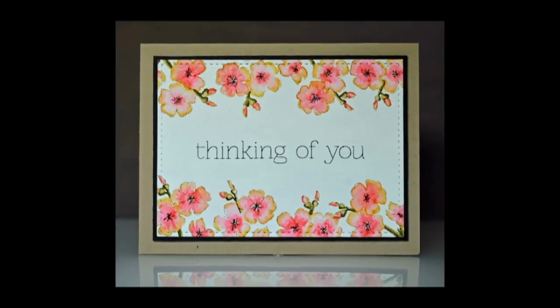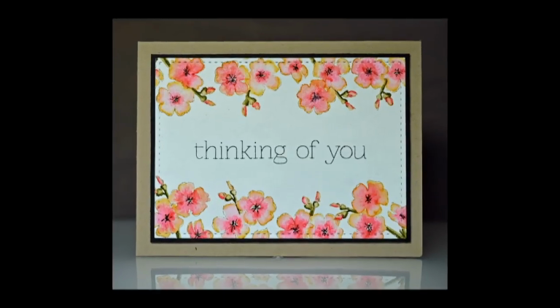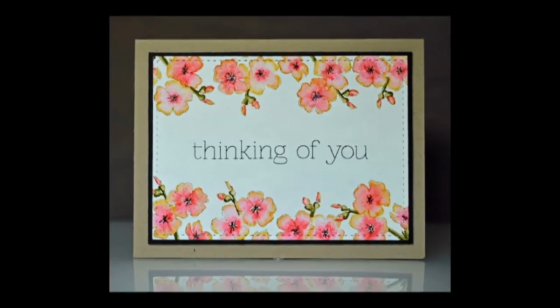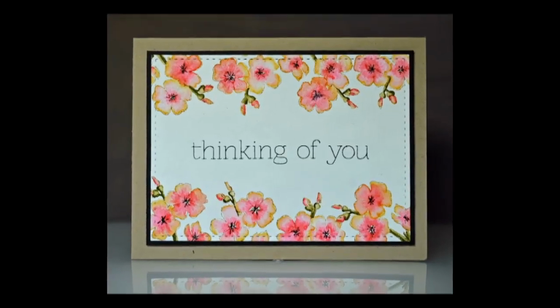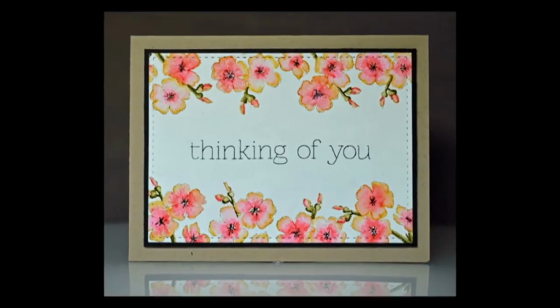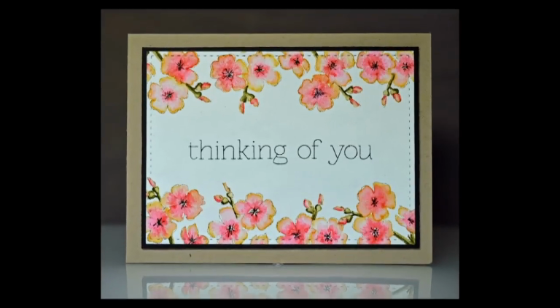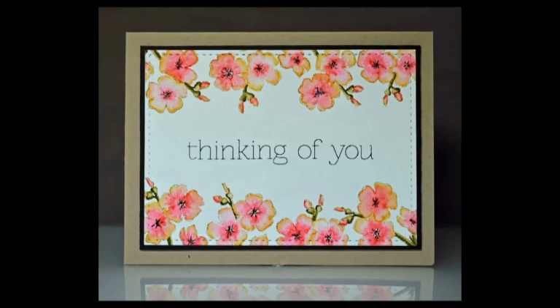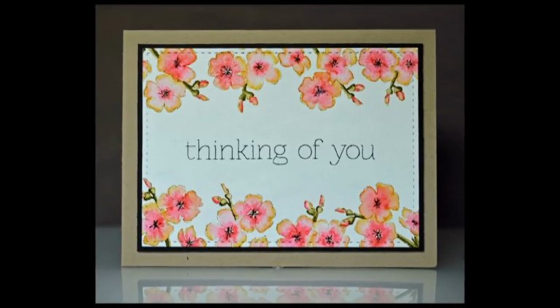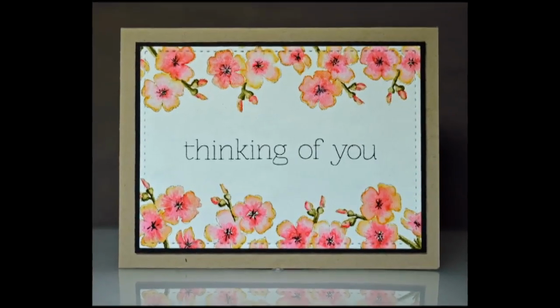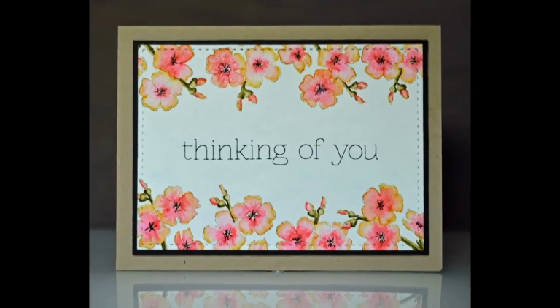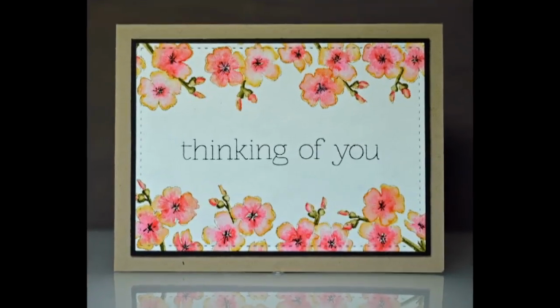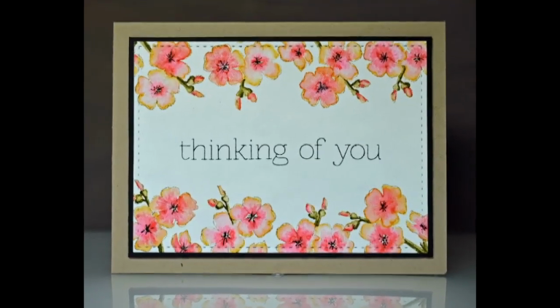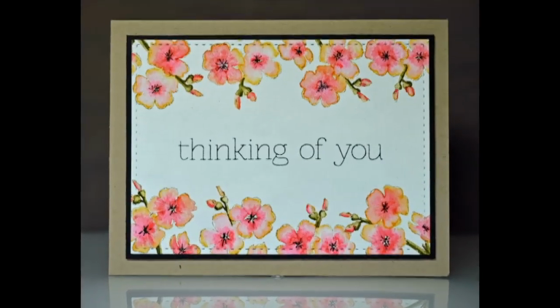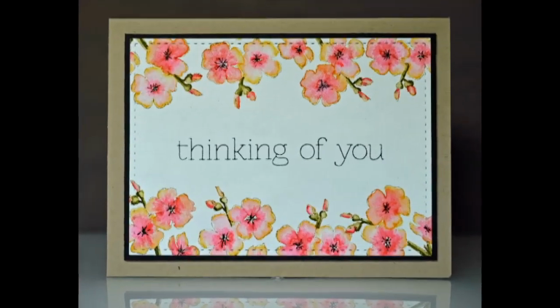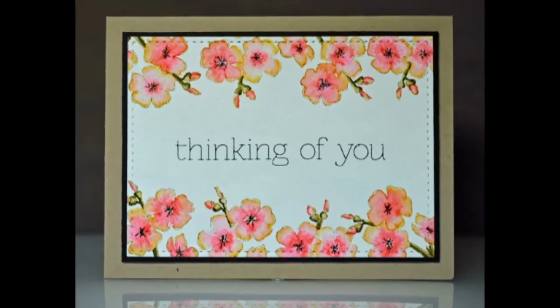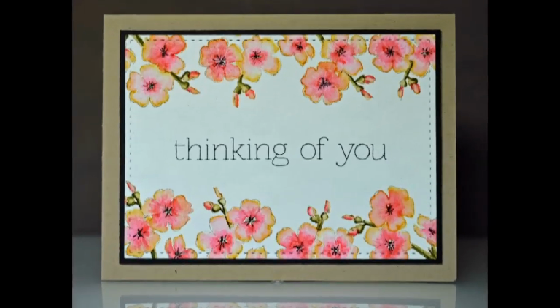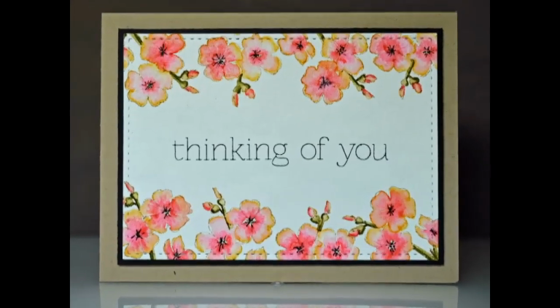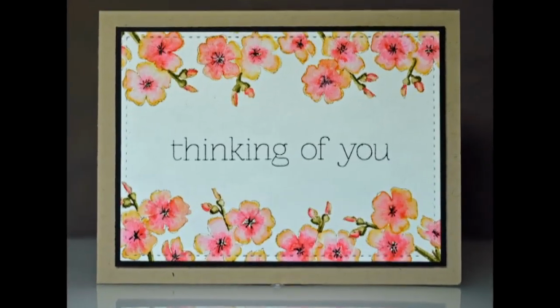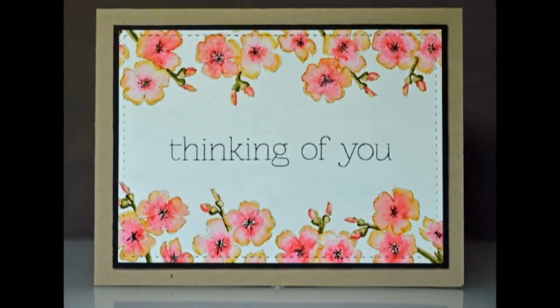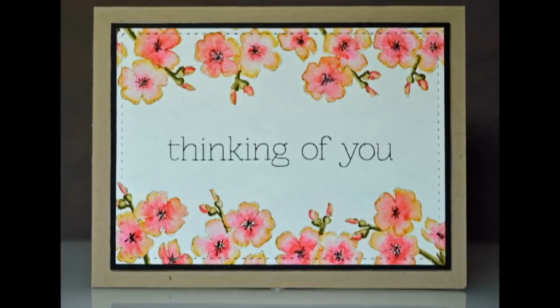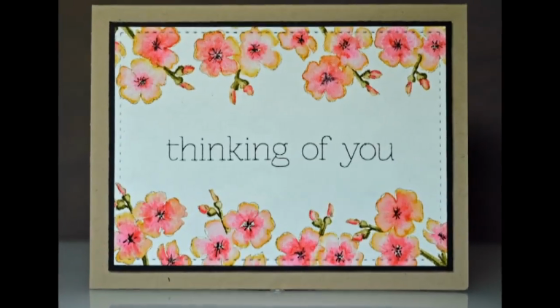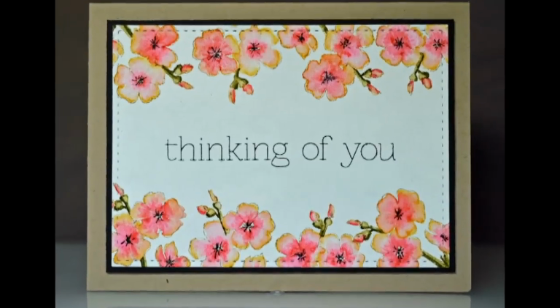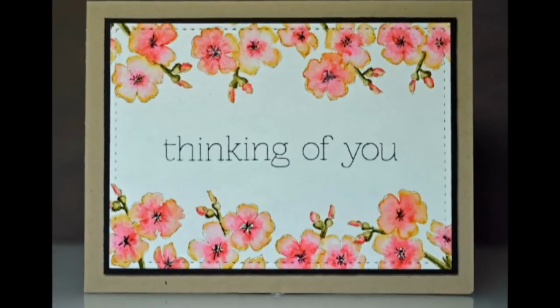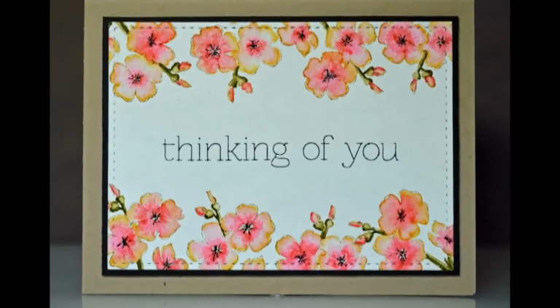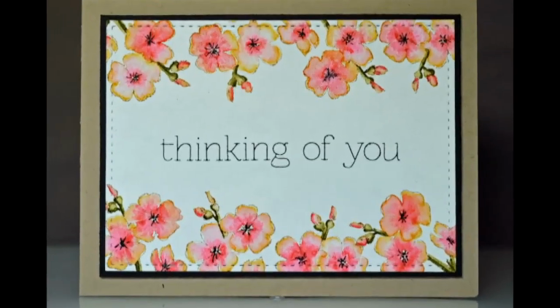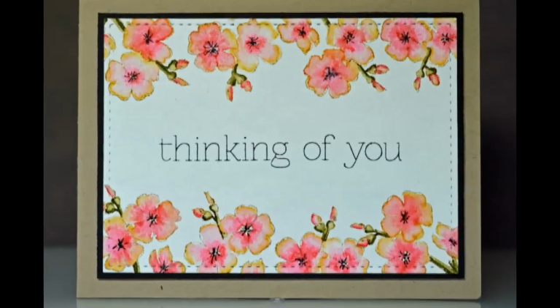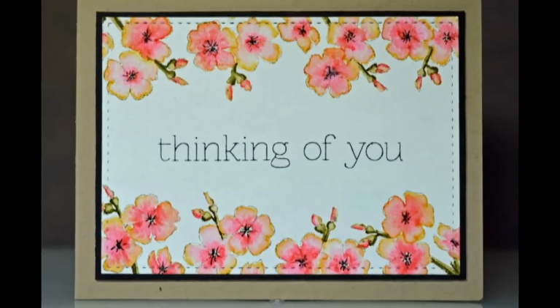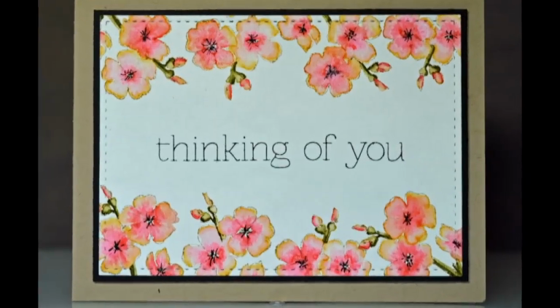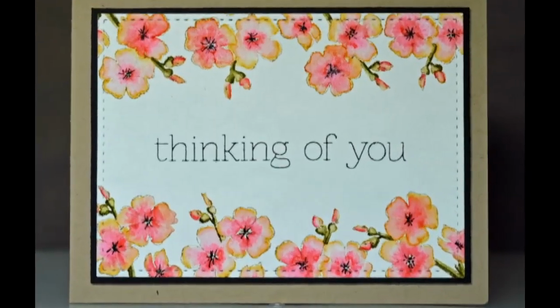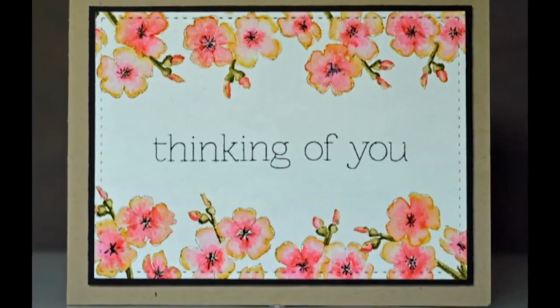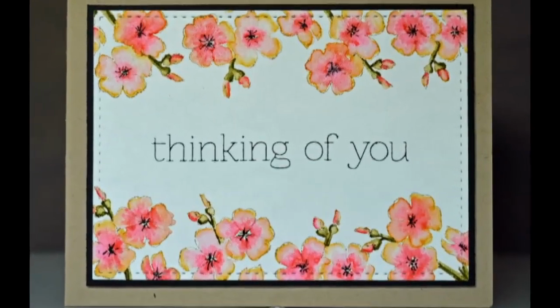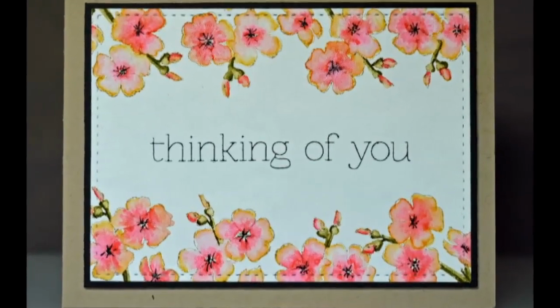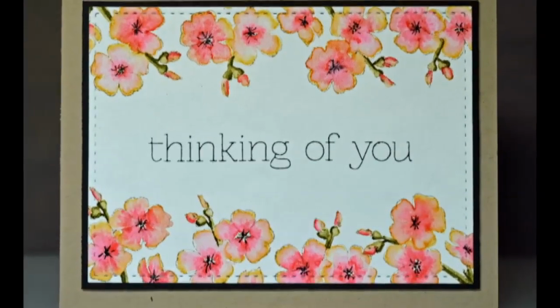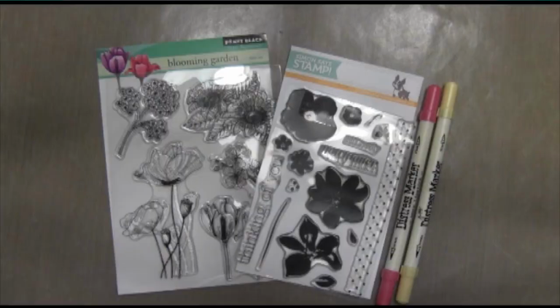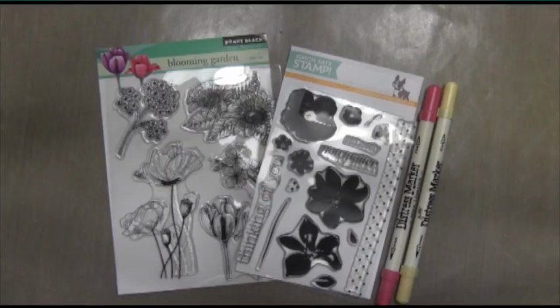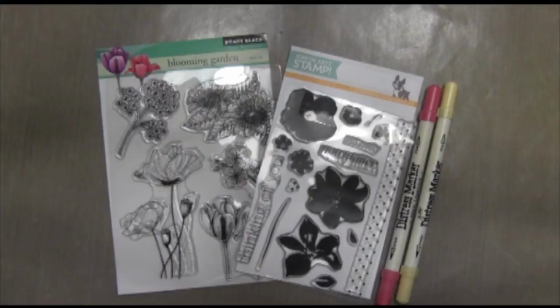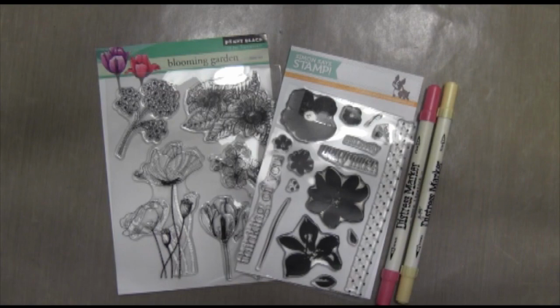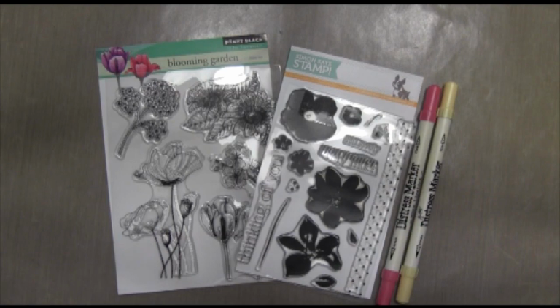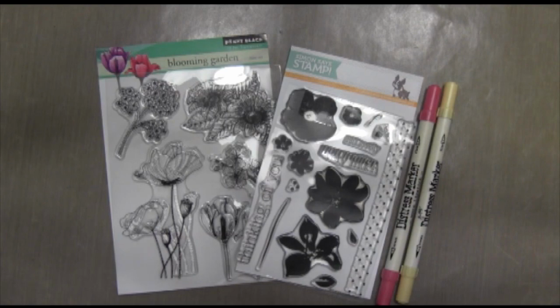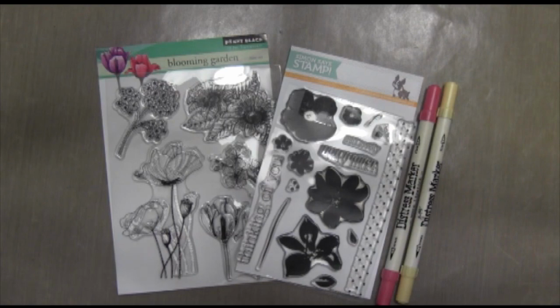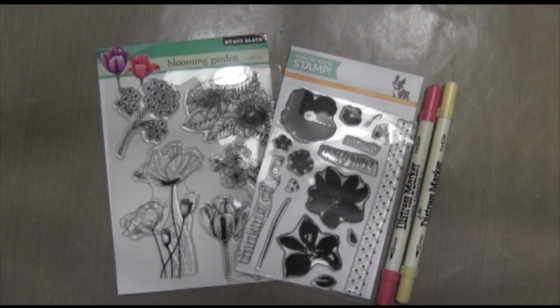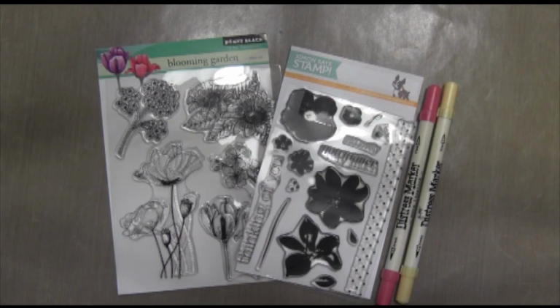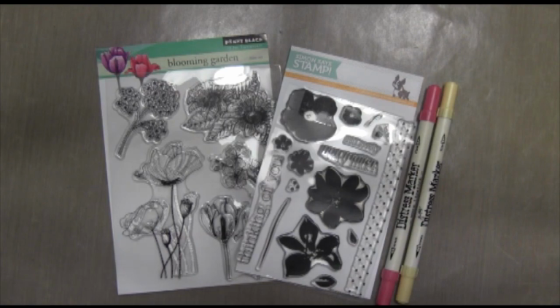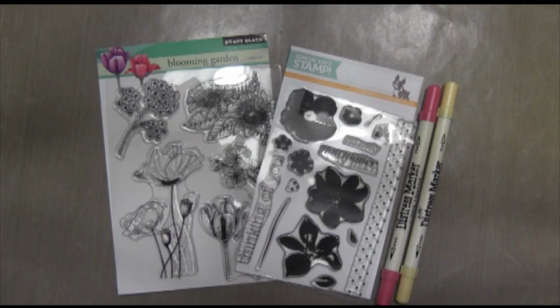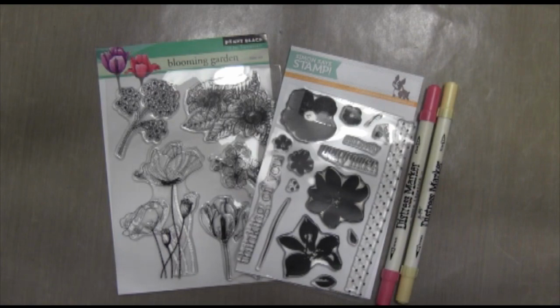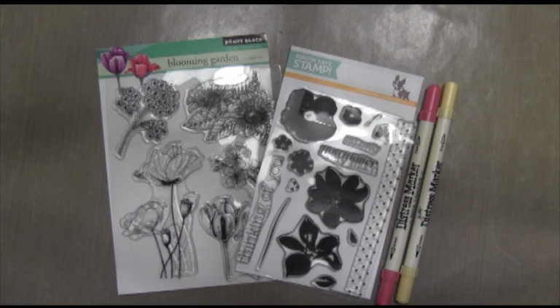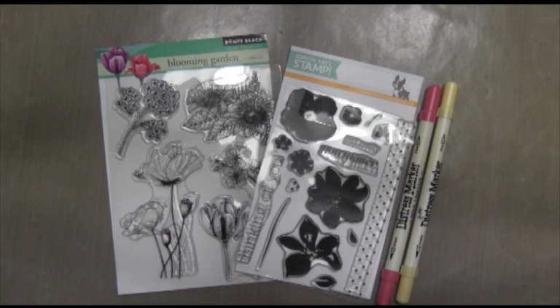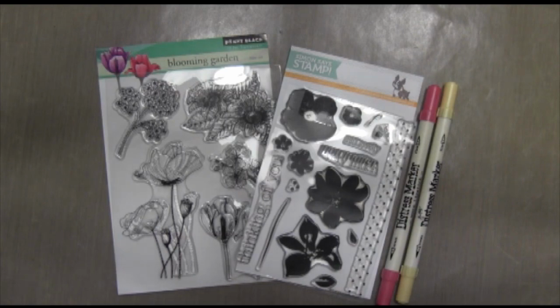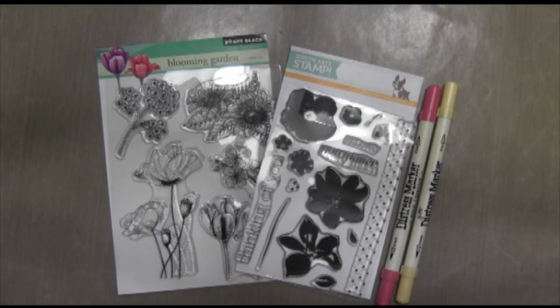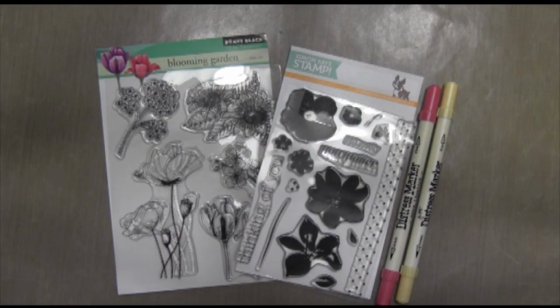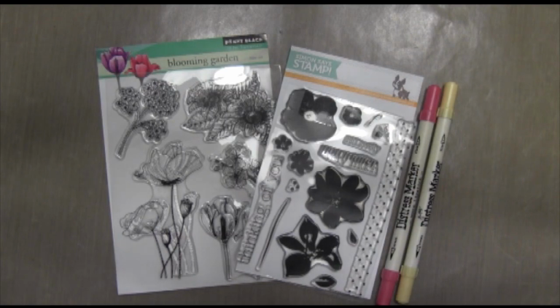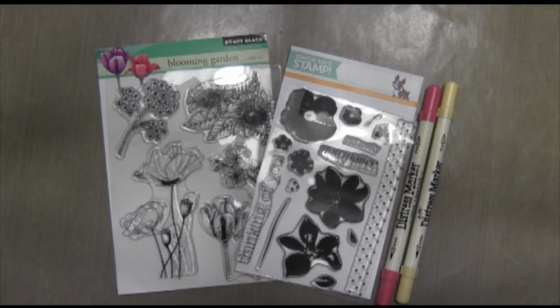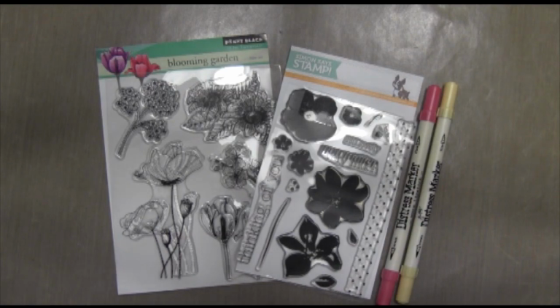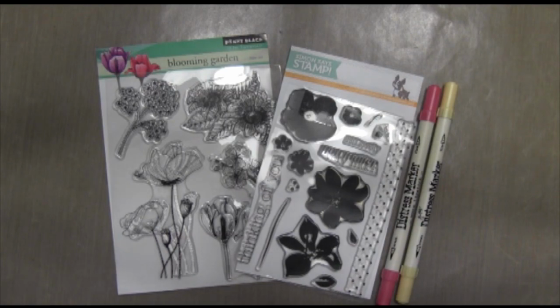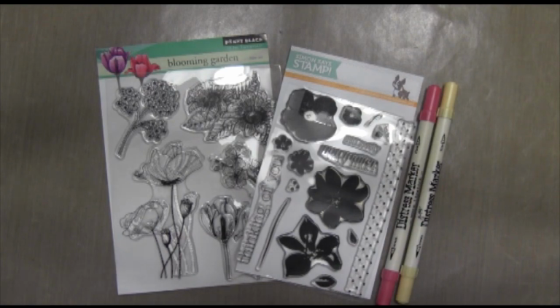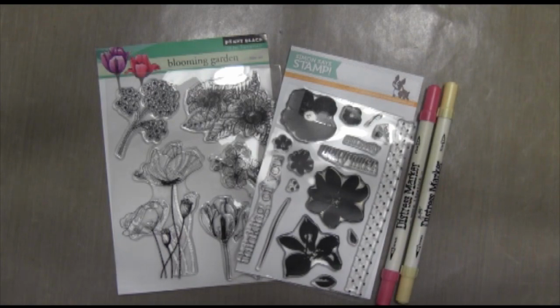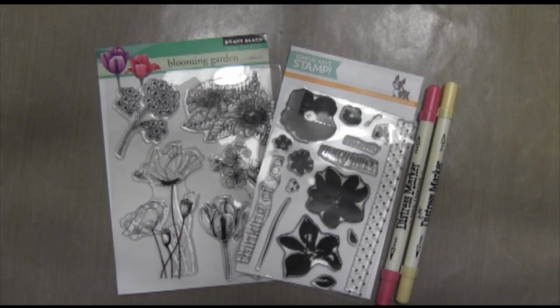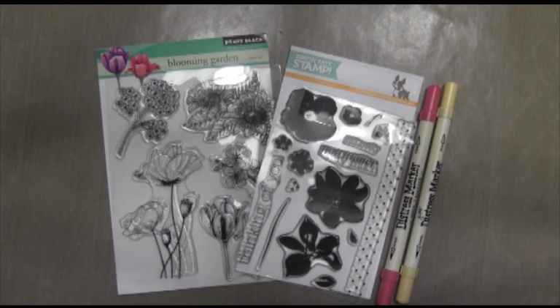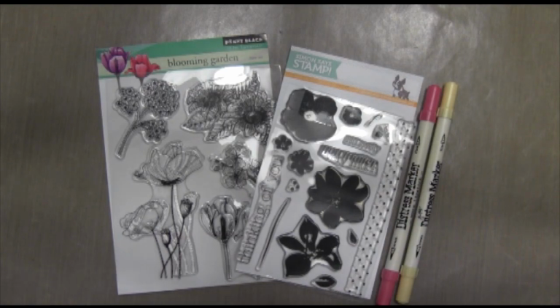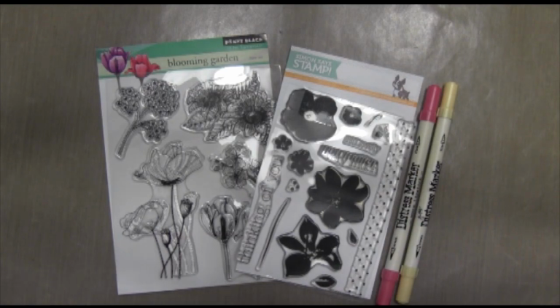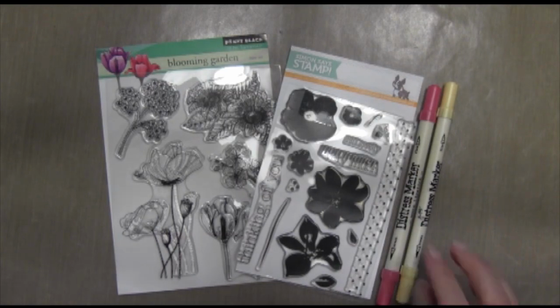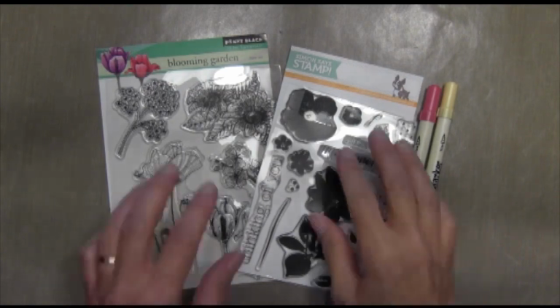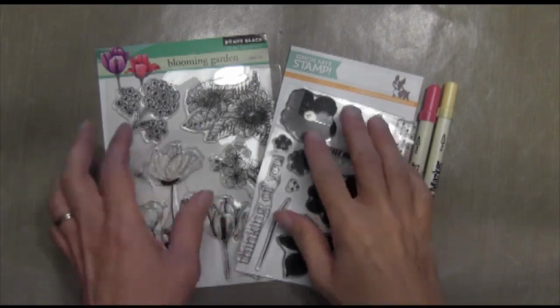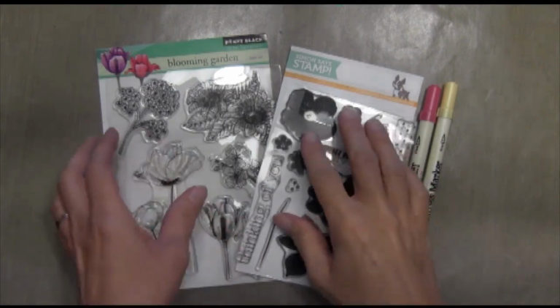Hi everyone, it's Darlene. Welcome to this week's card. Today I have a really super simple watercolor technique for you, and I'm serious — this is really simple.